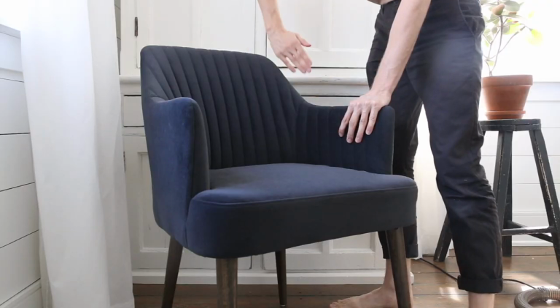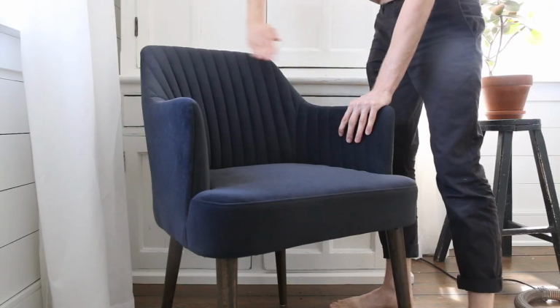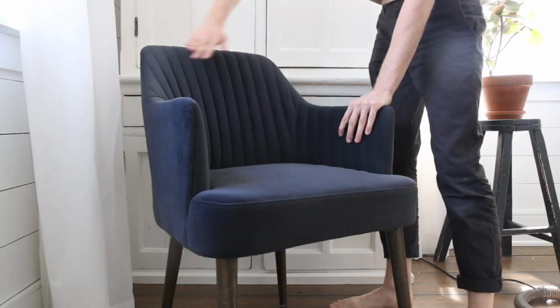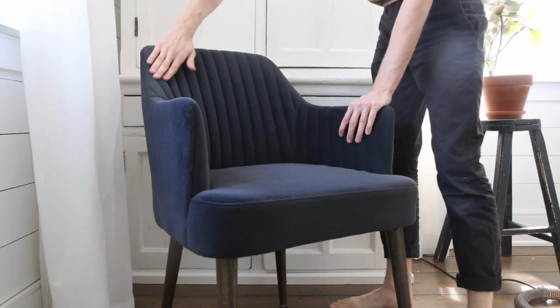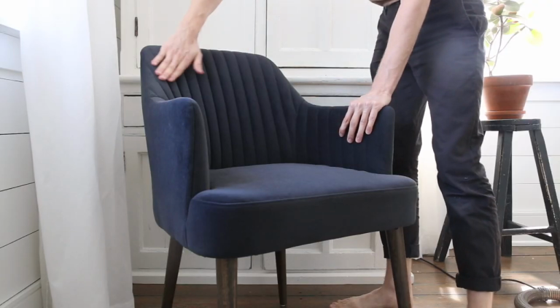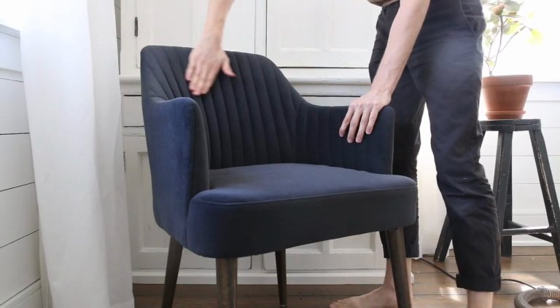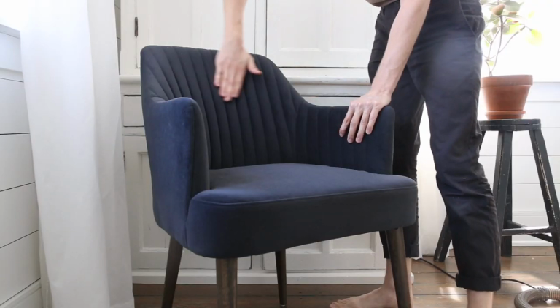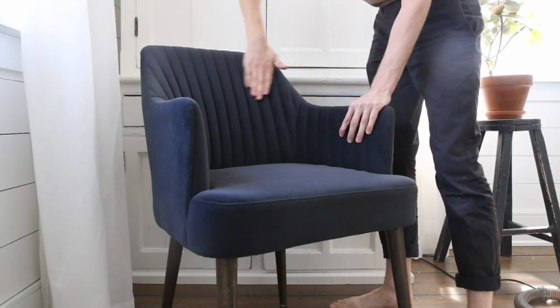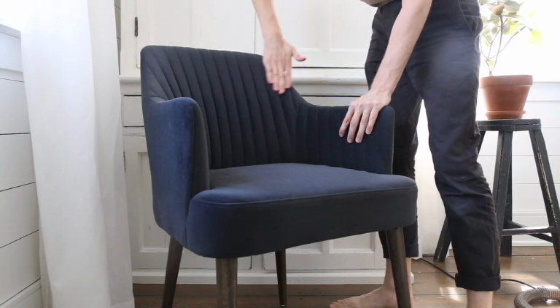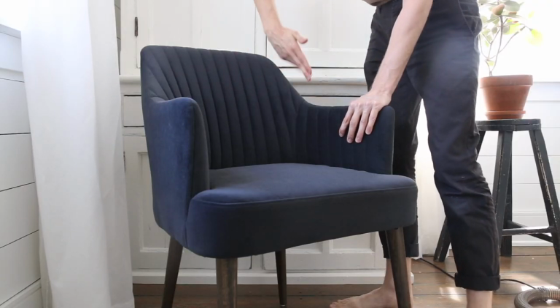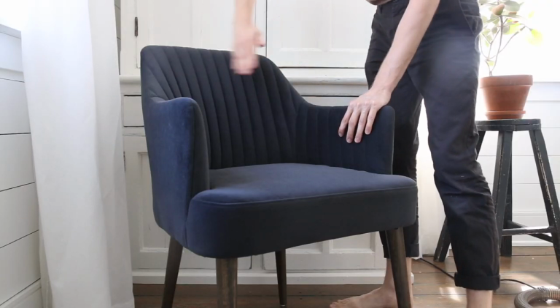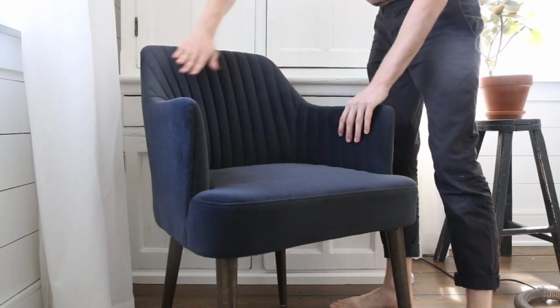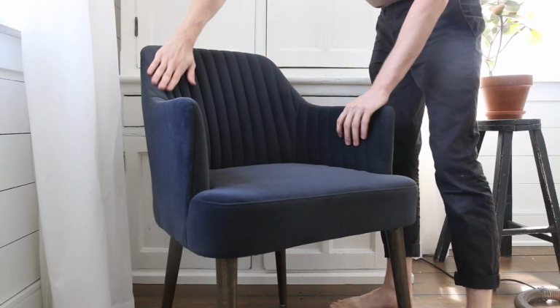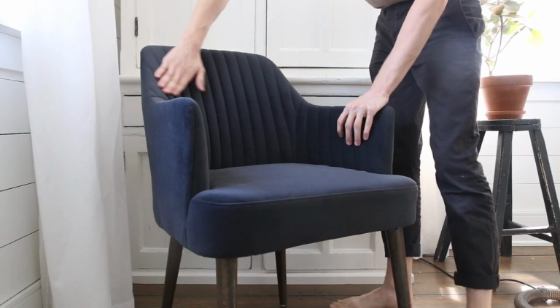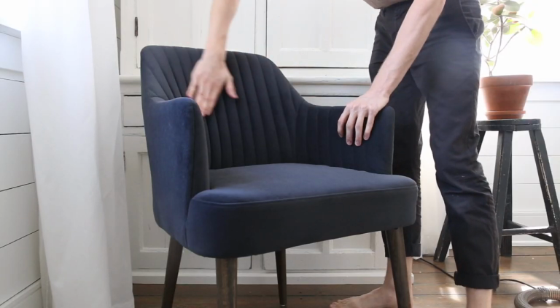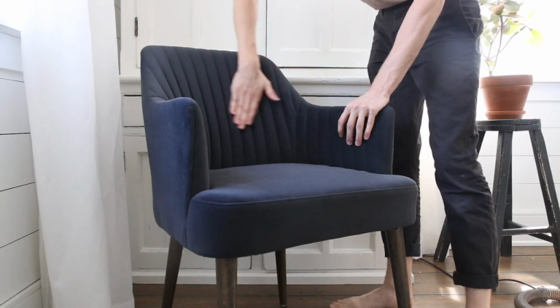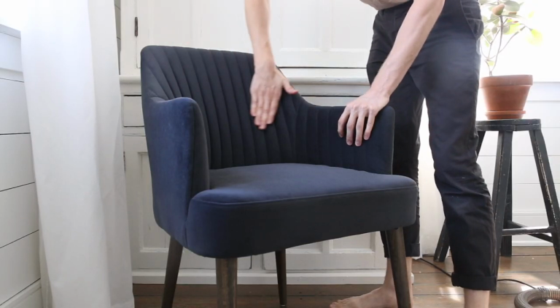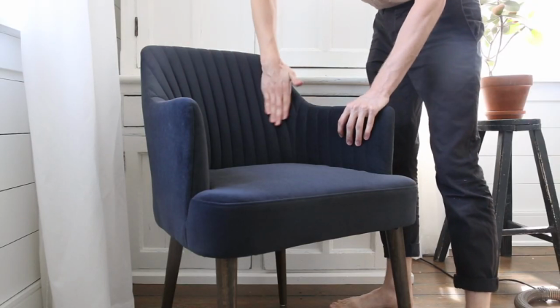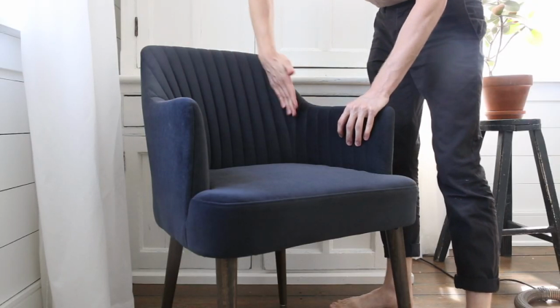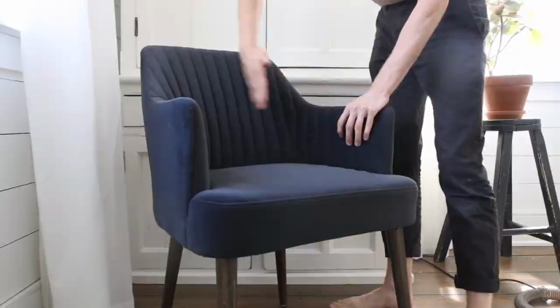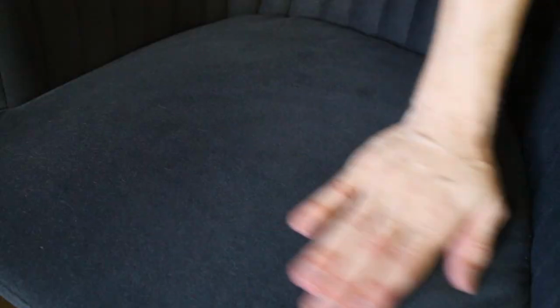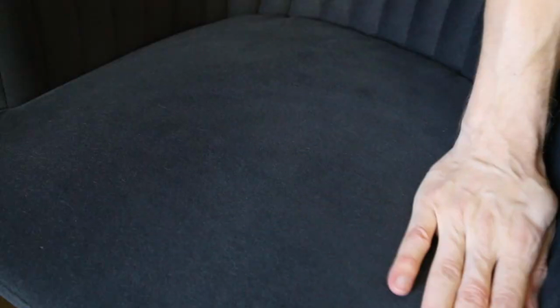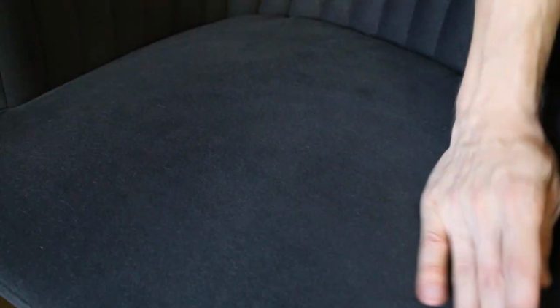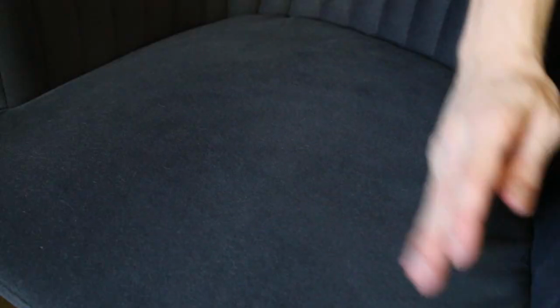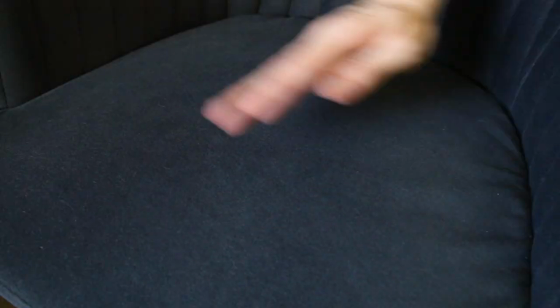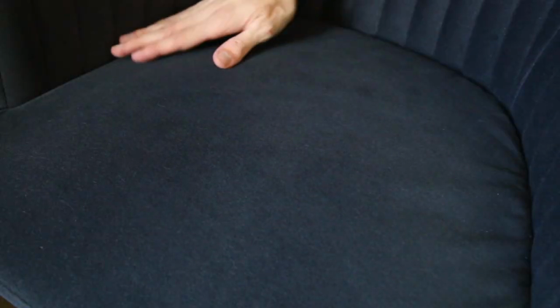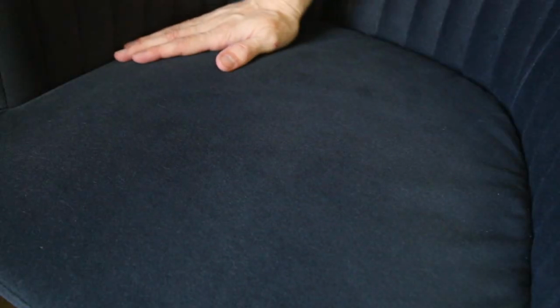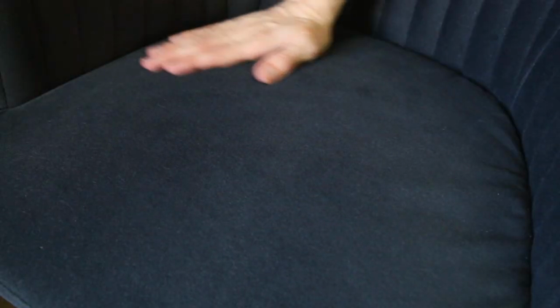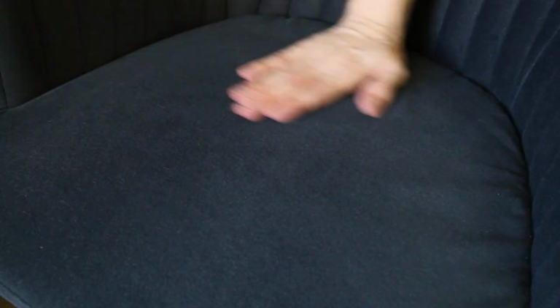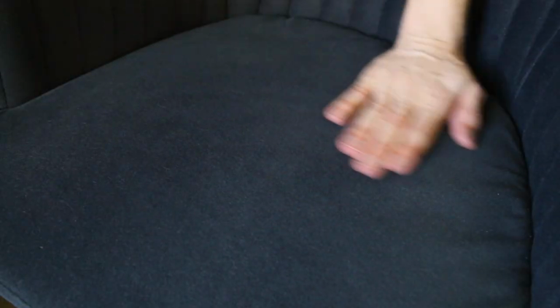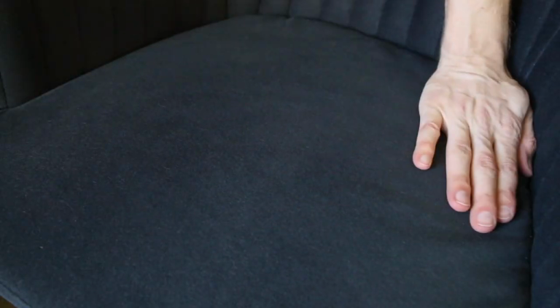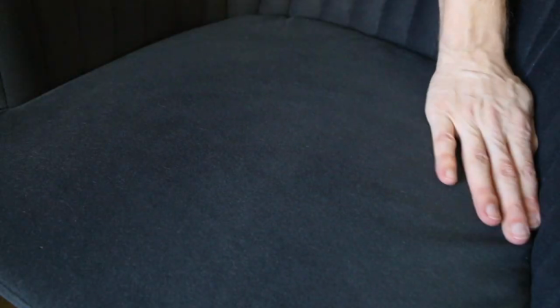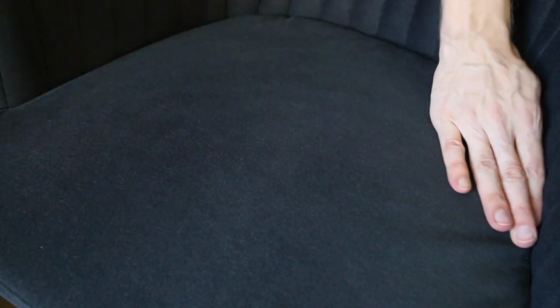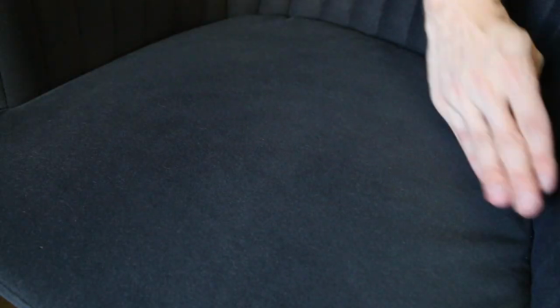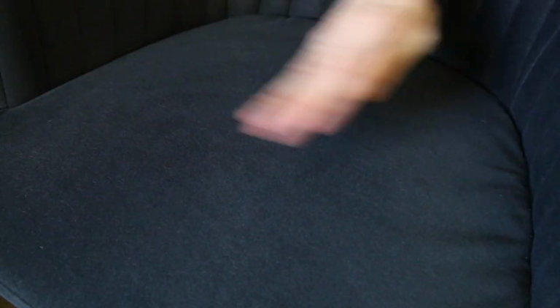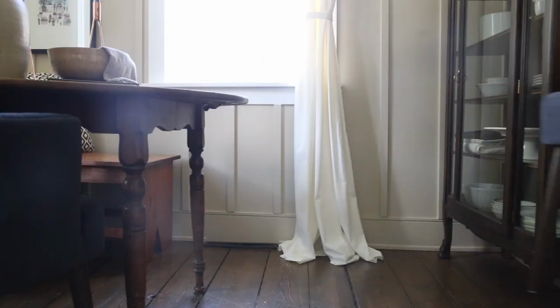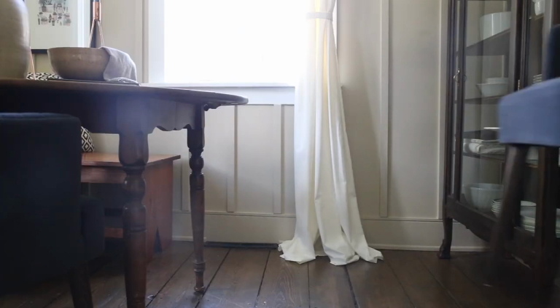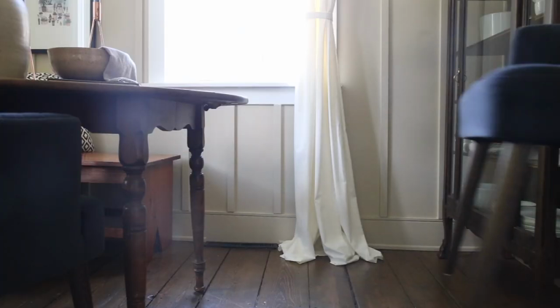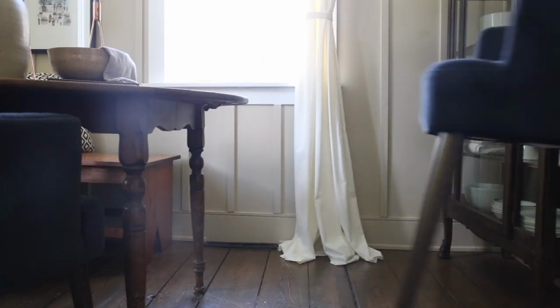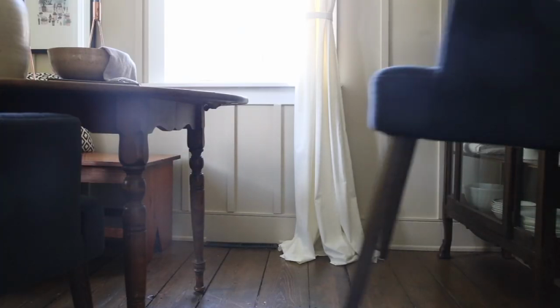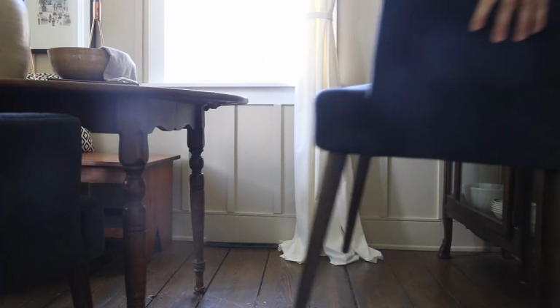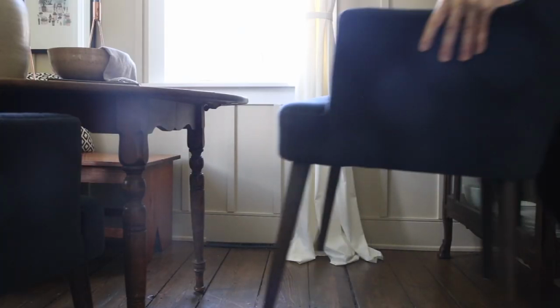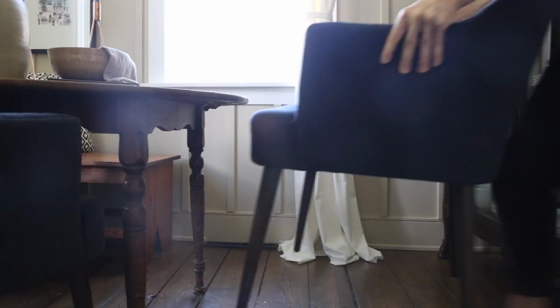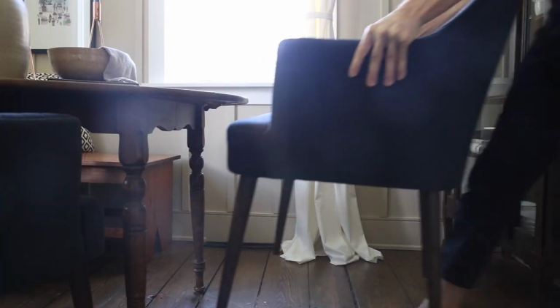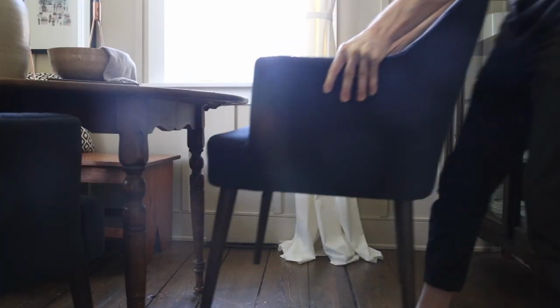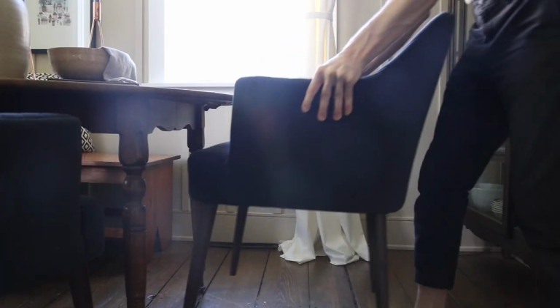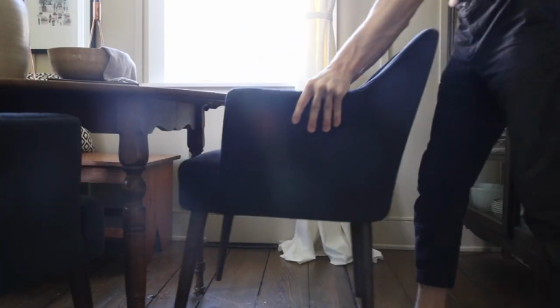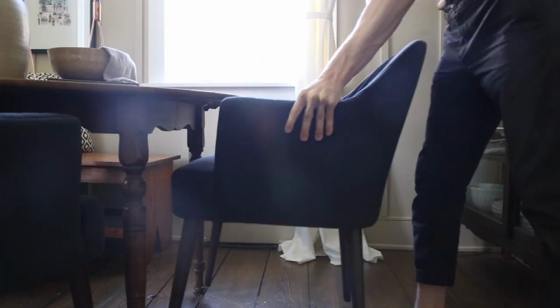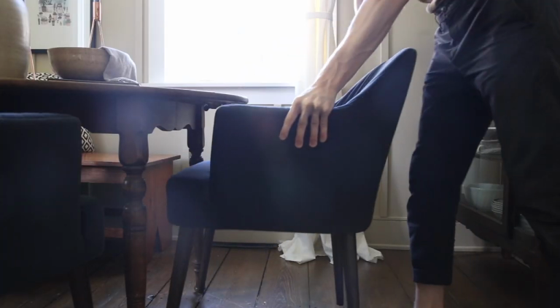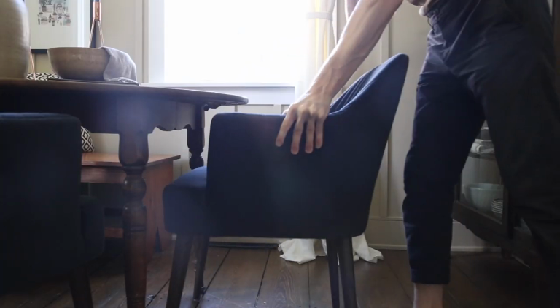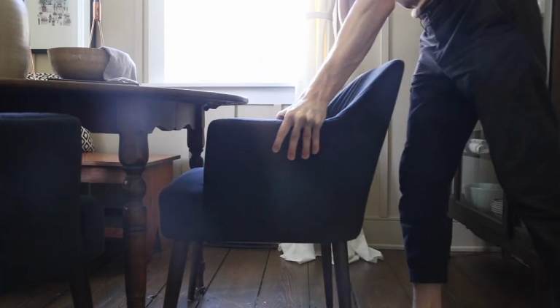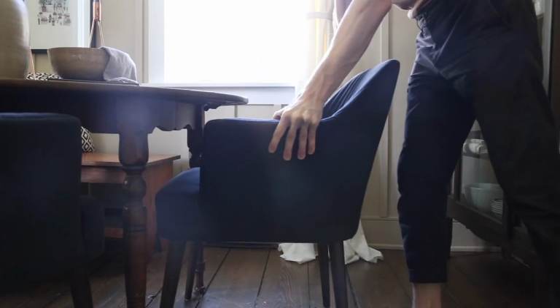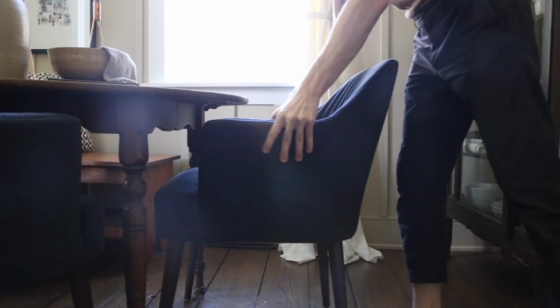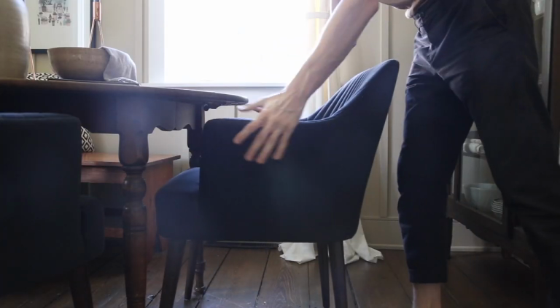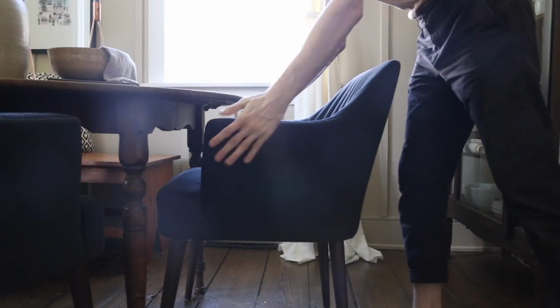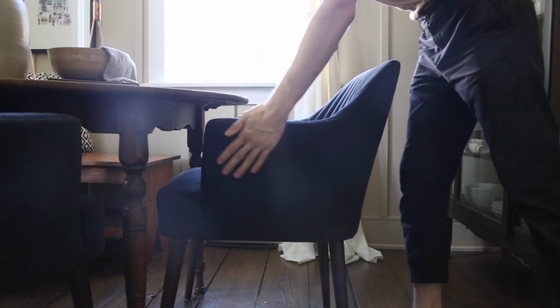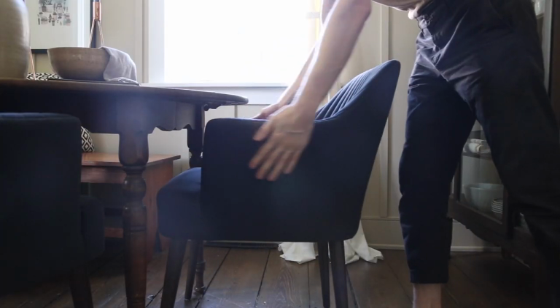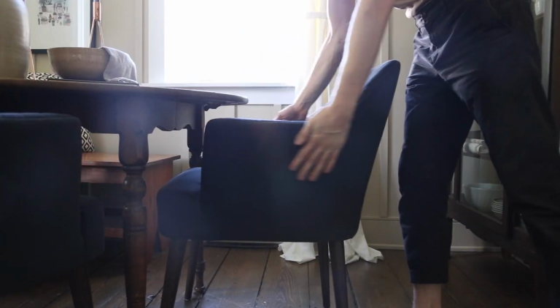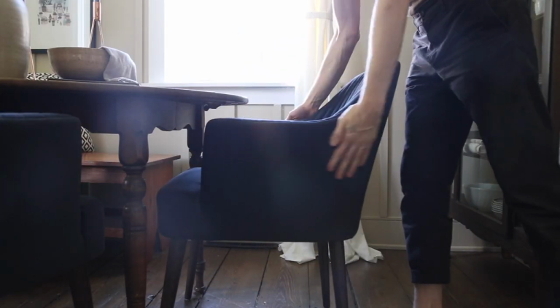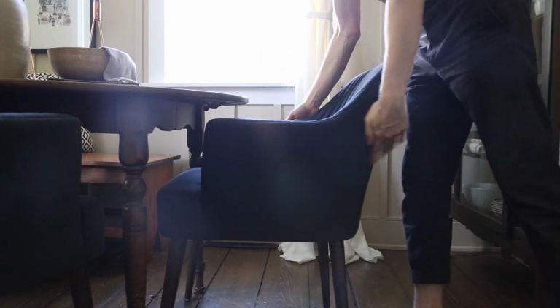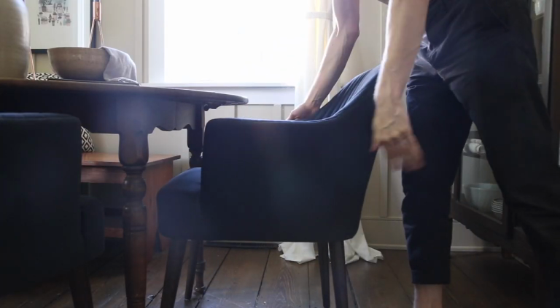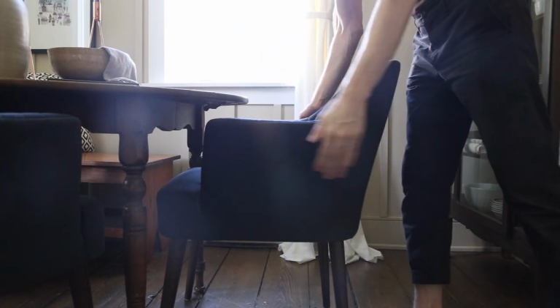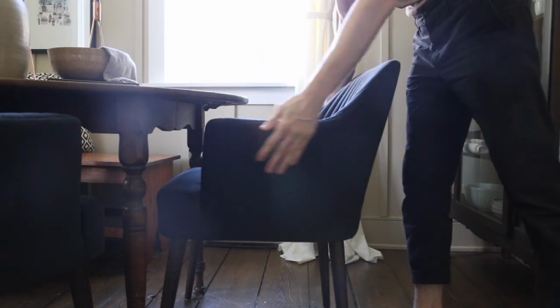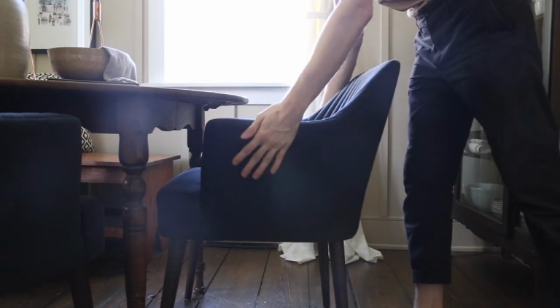Finally, with my hand, I pat the fabric in the direction of the pile. There you go, that's how I remove lint from velvet.